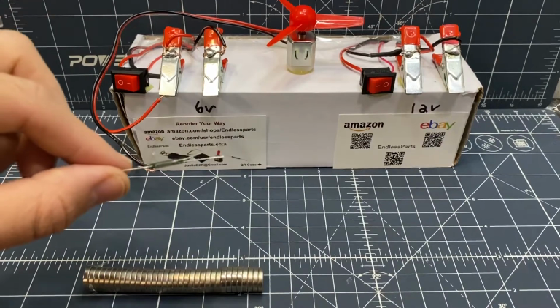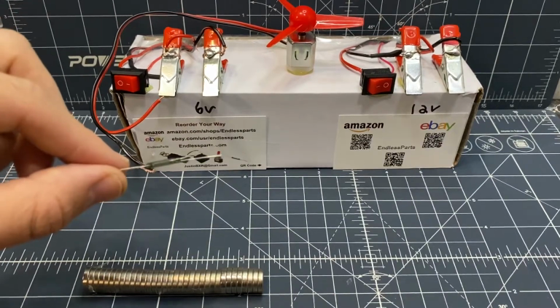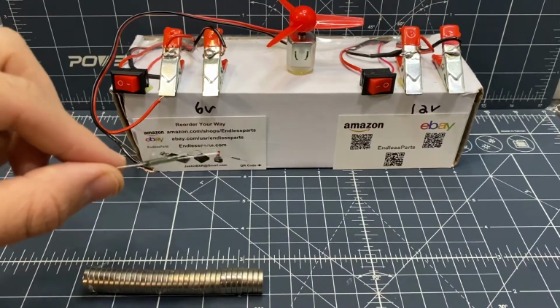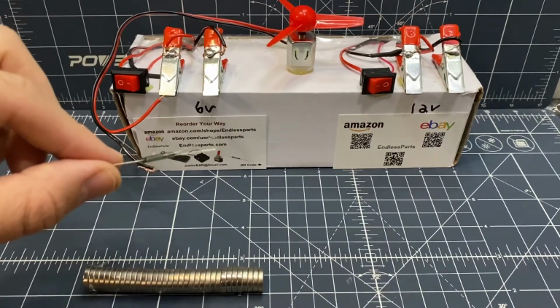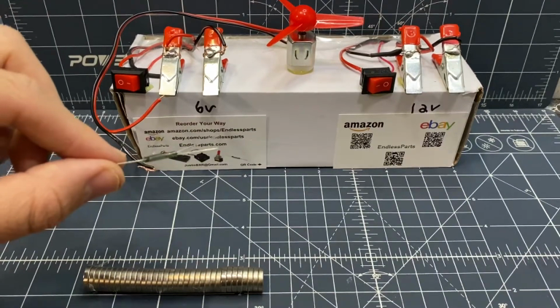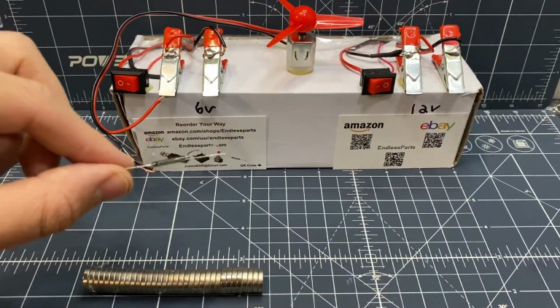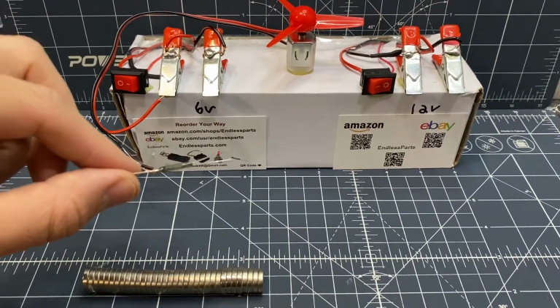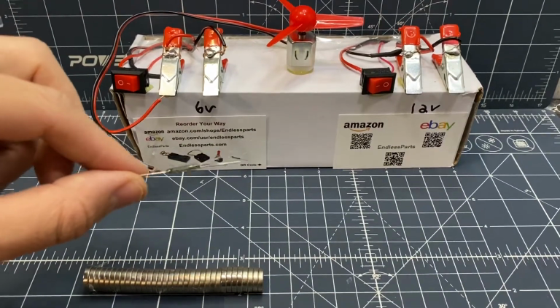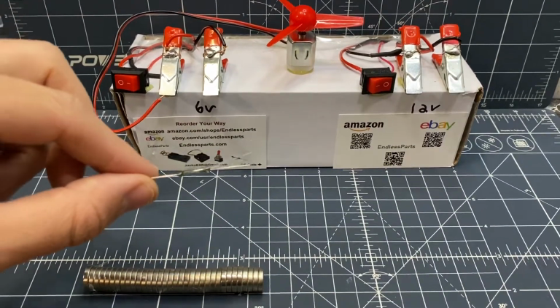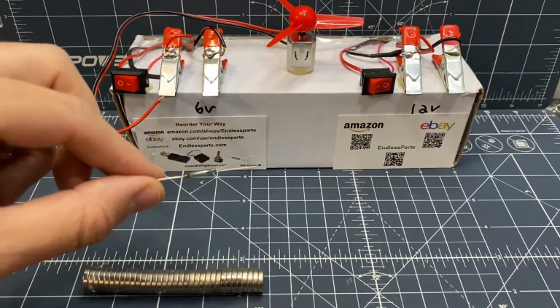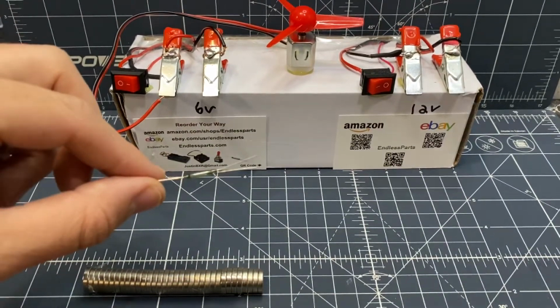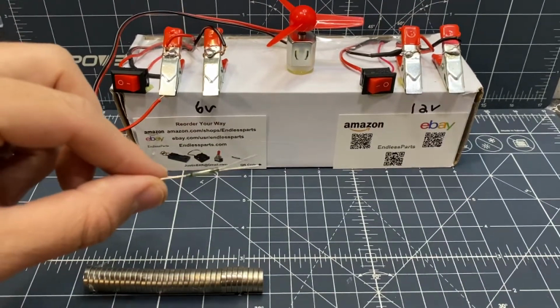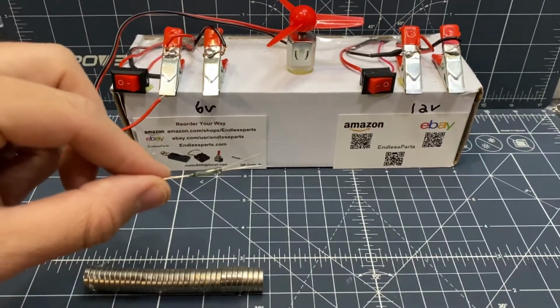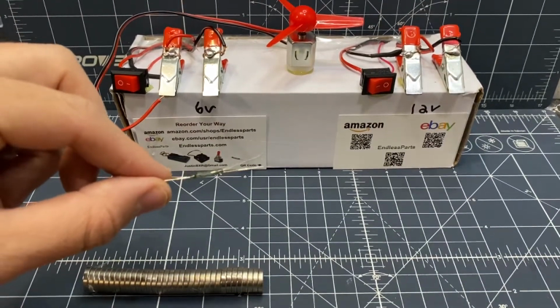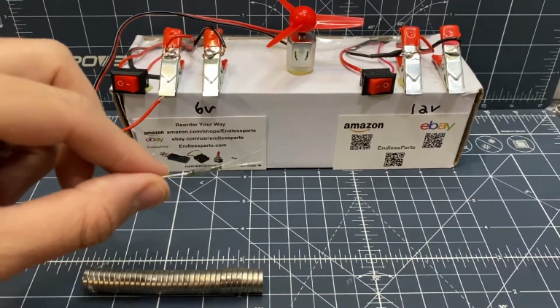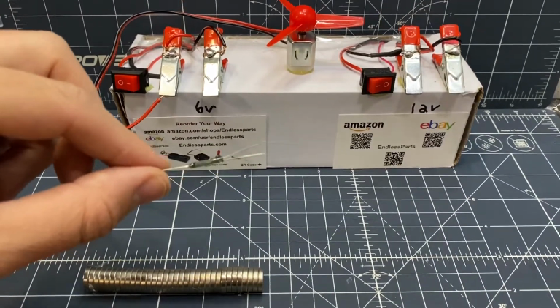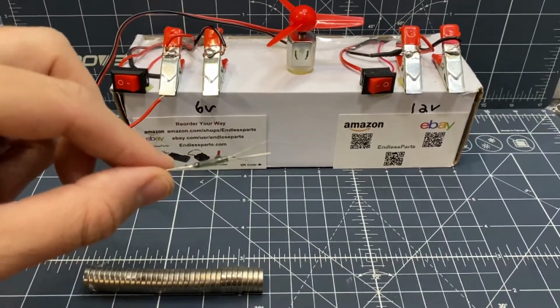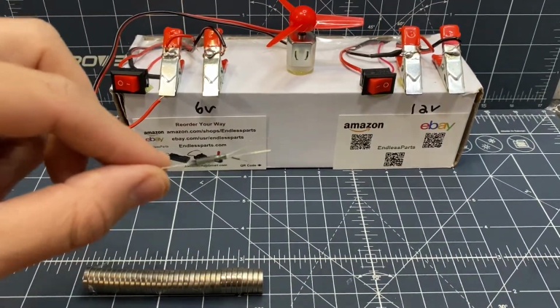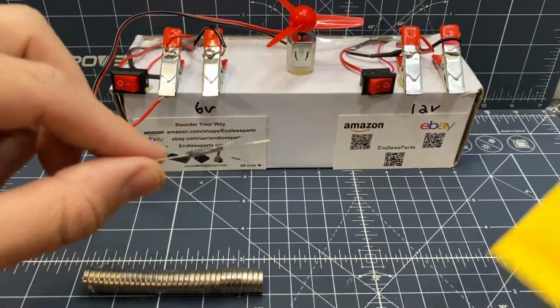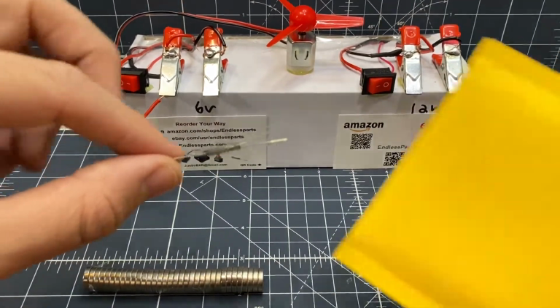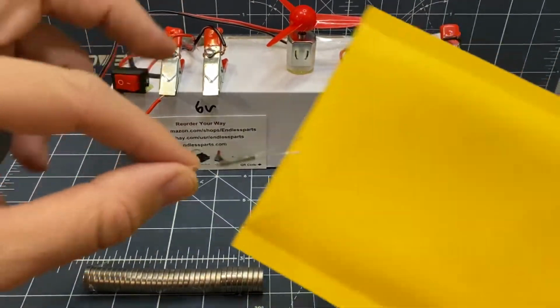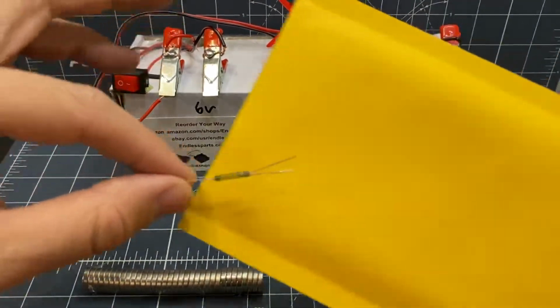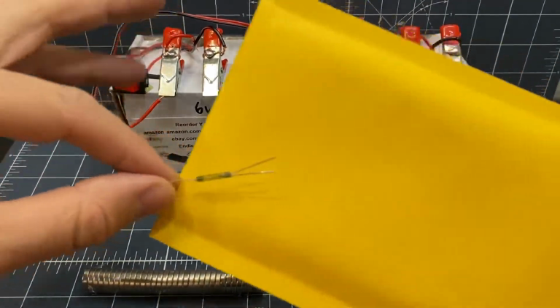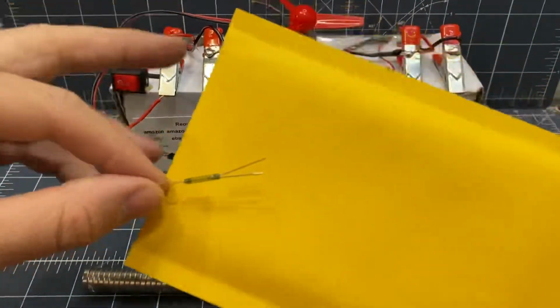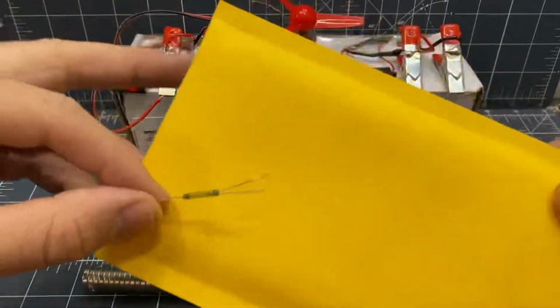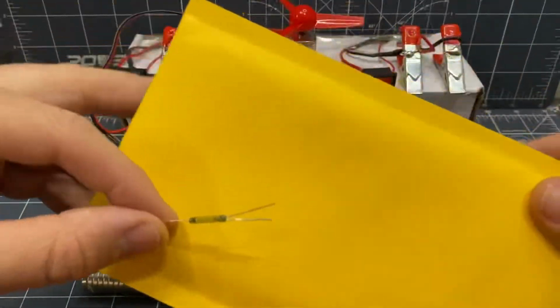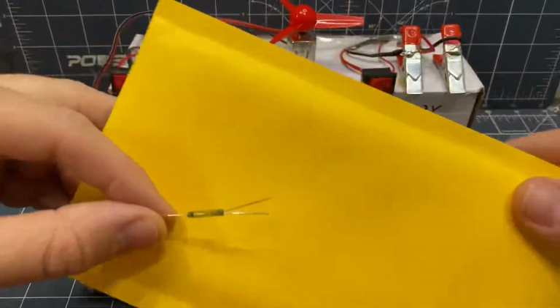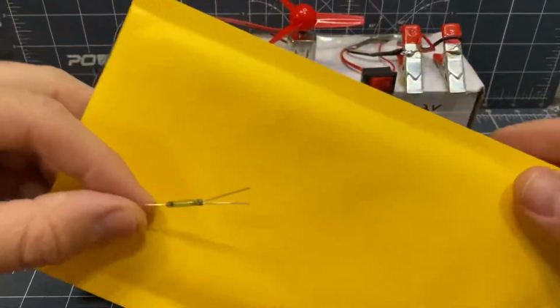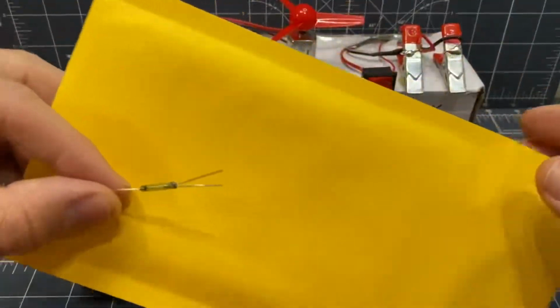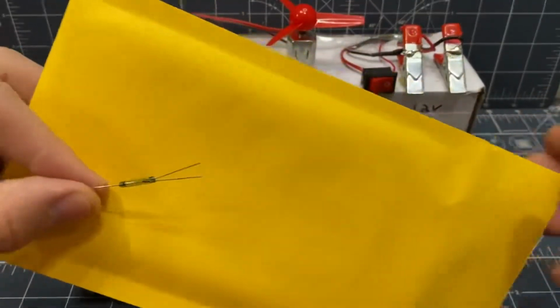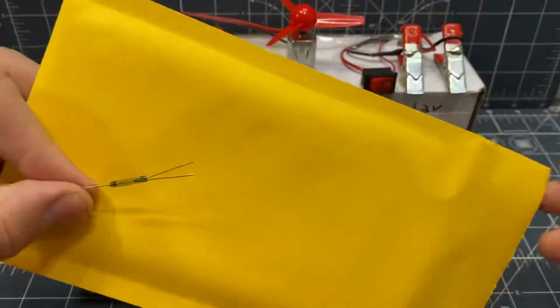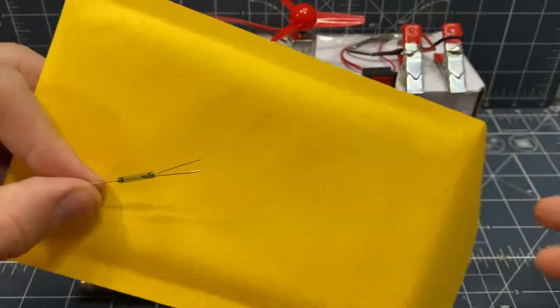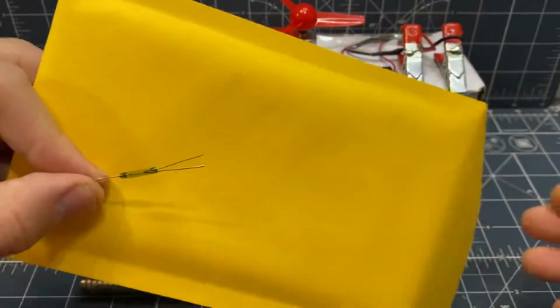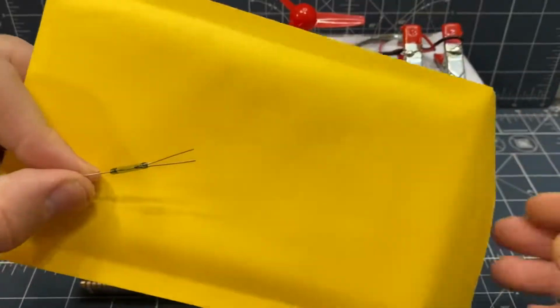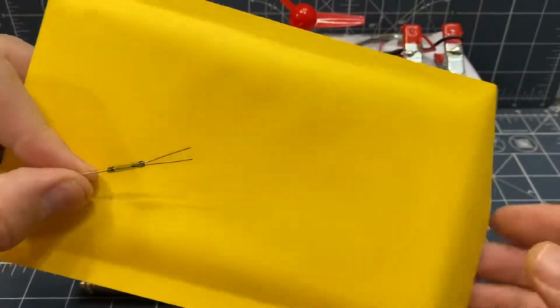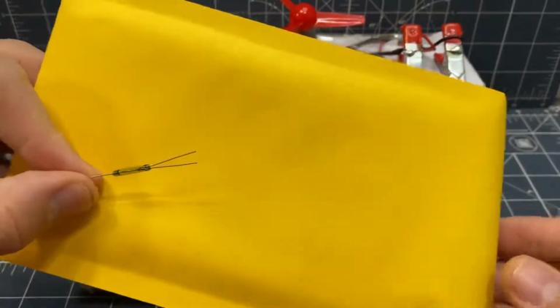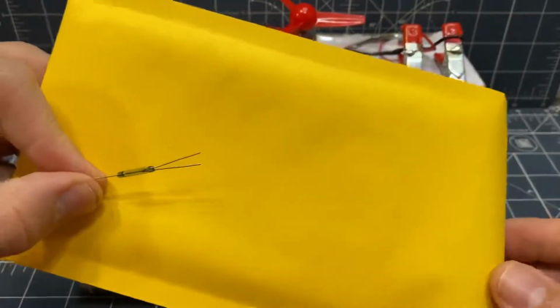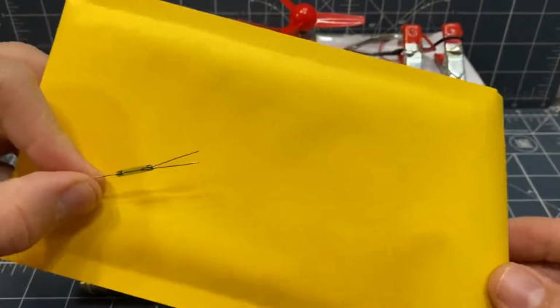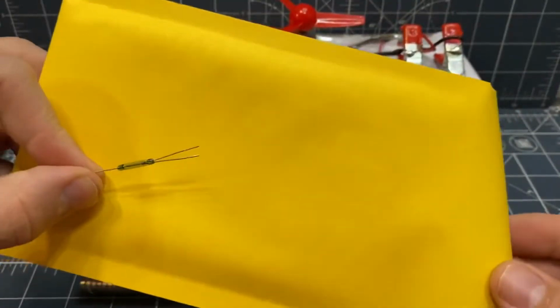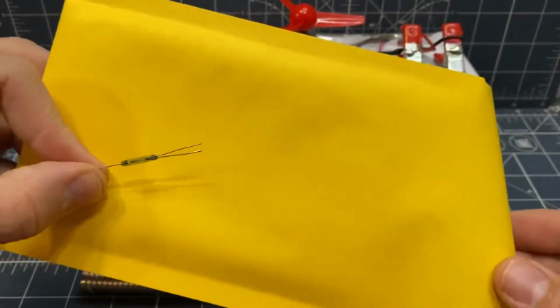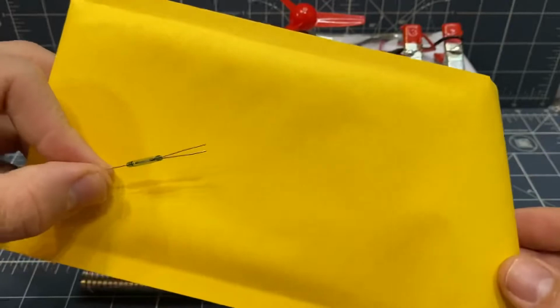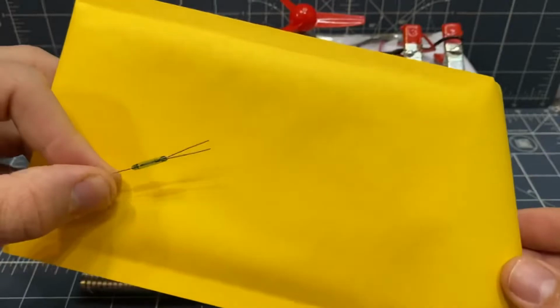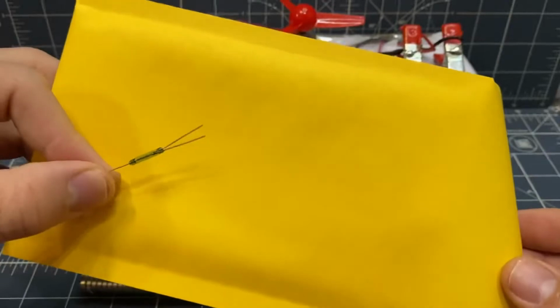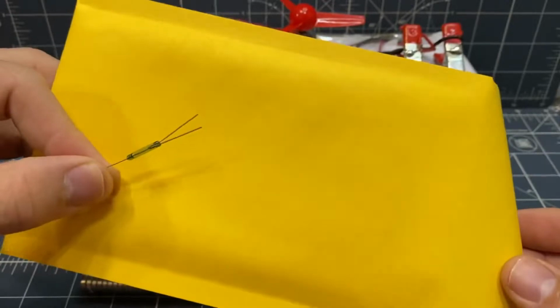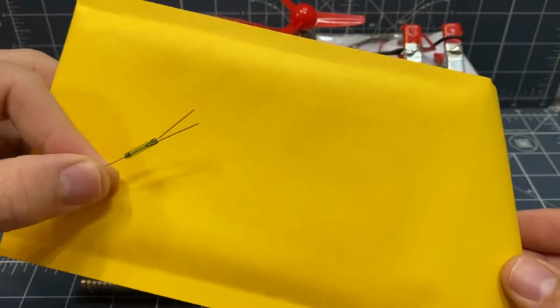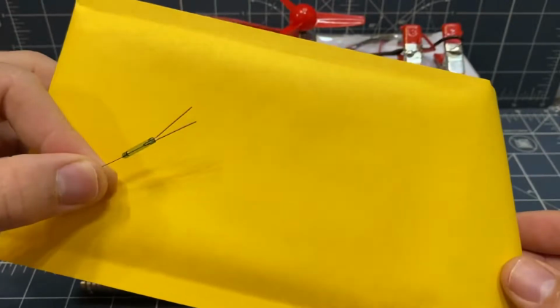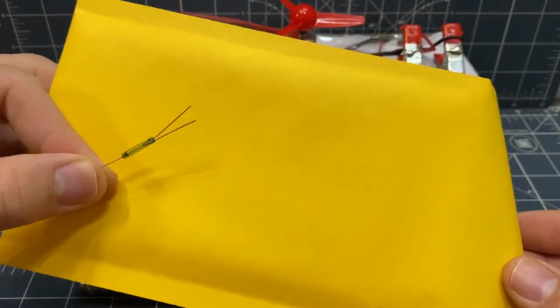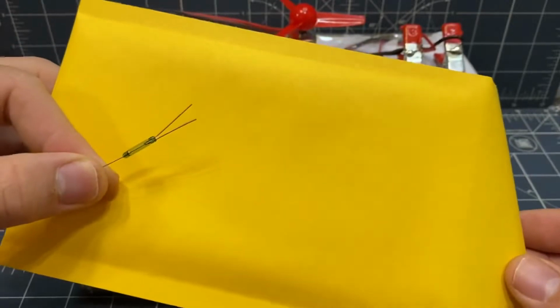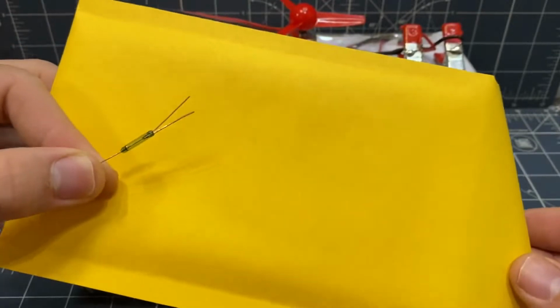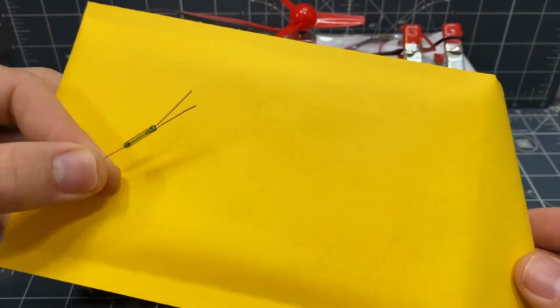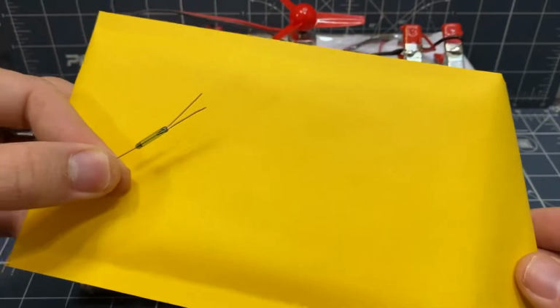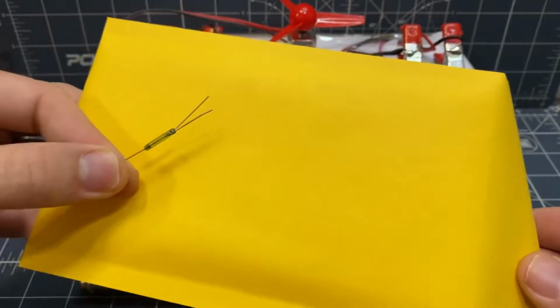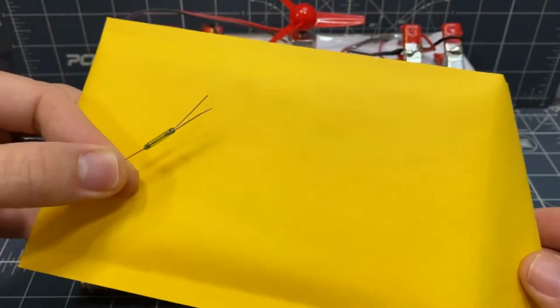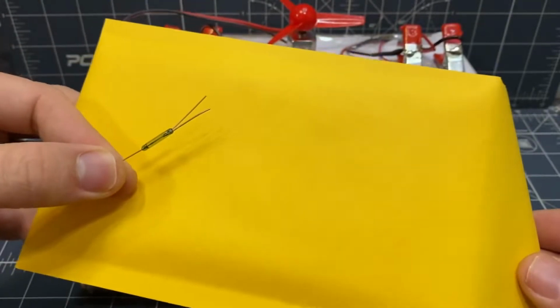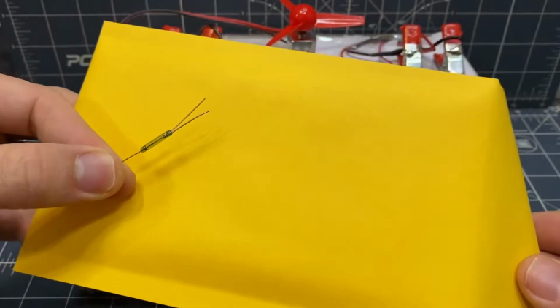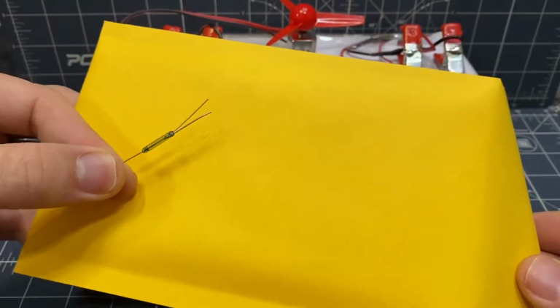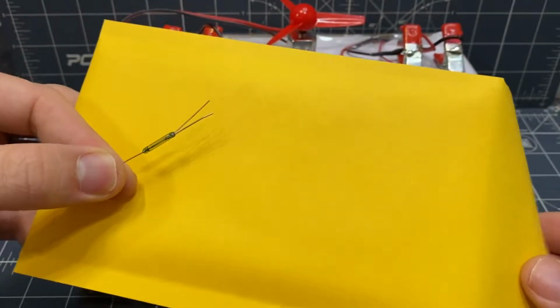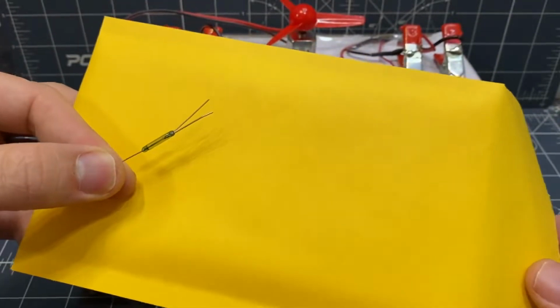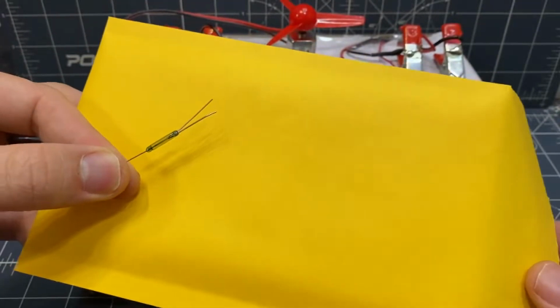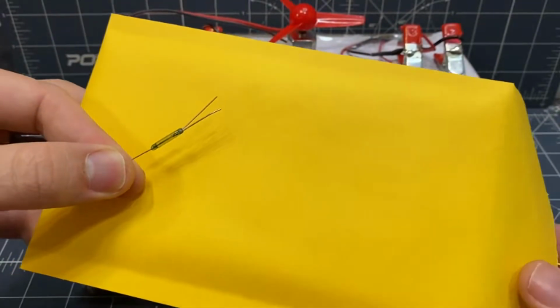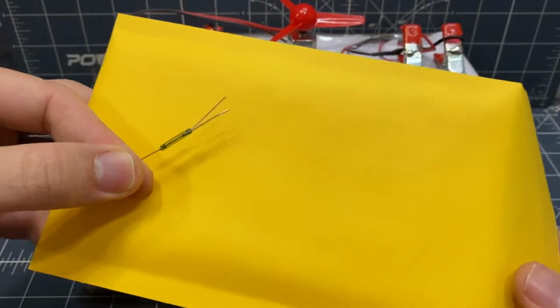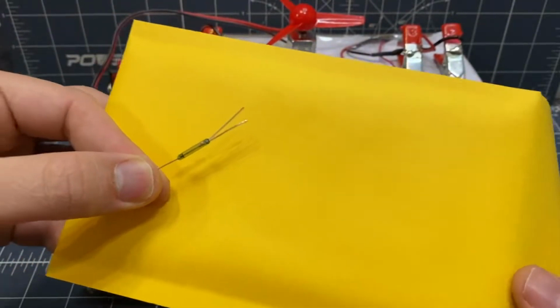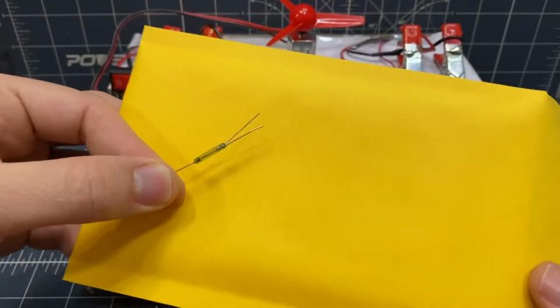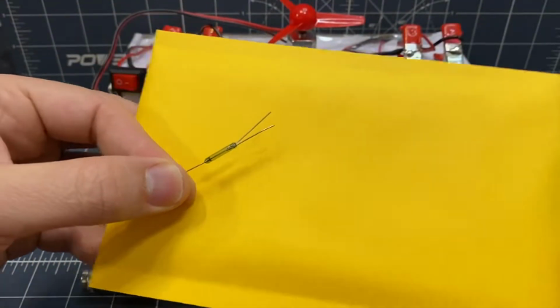This is a reed switch that can work normally closed or normally open, depending on how you wire it.